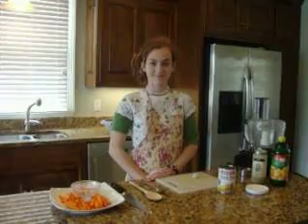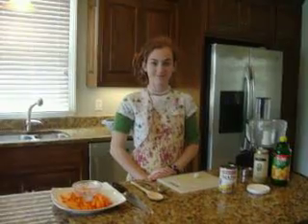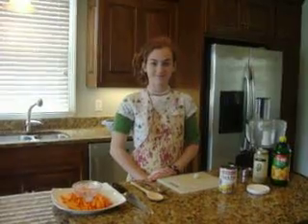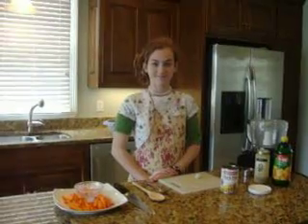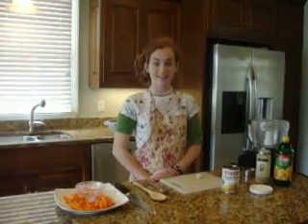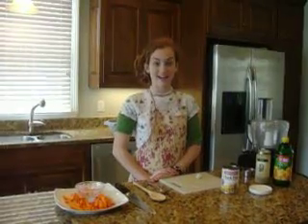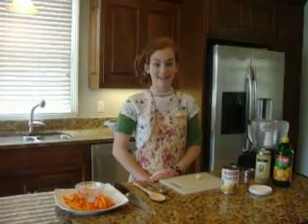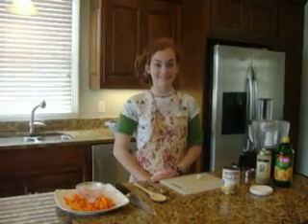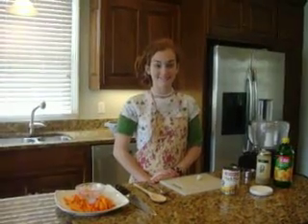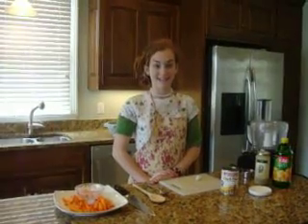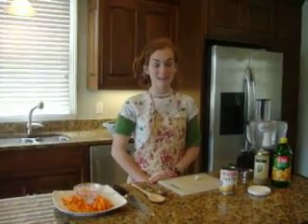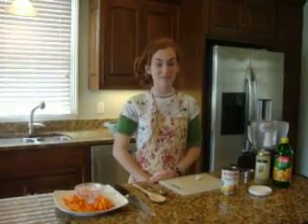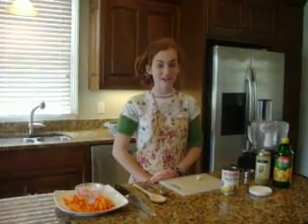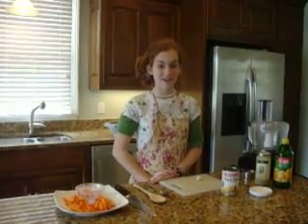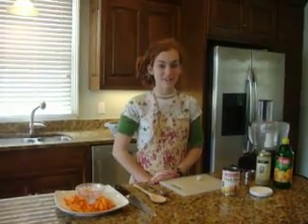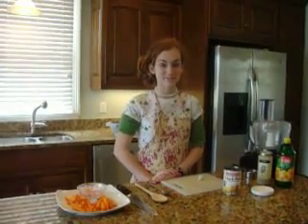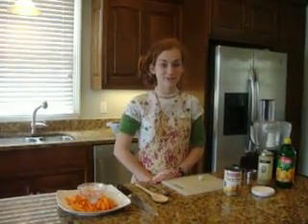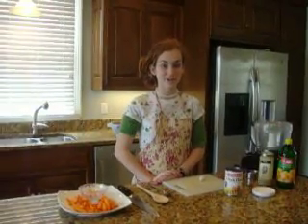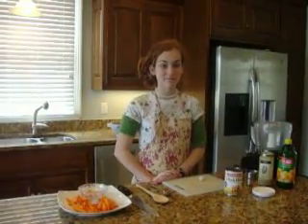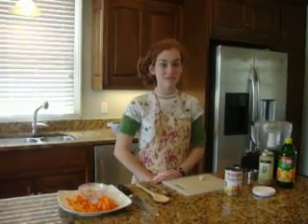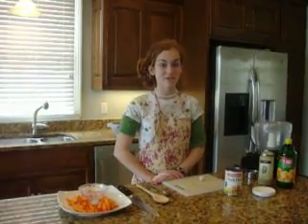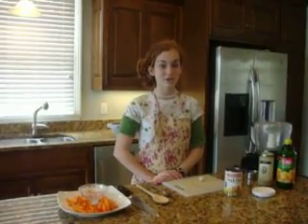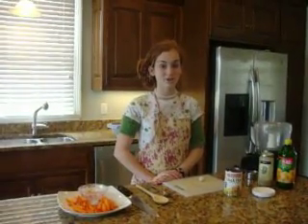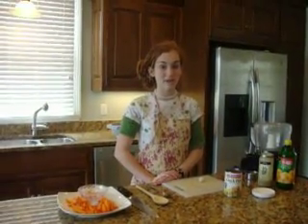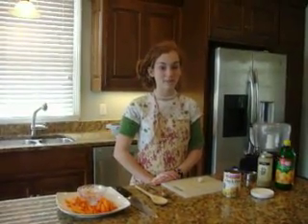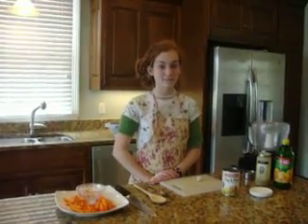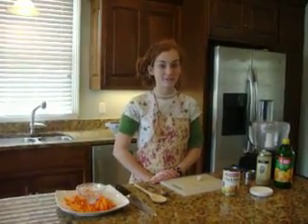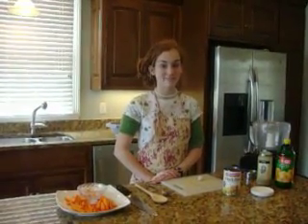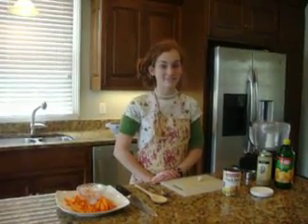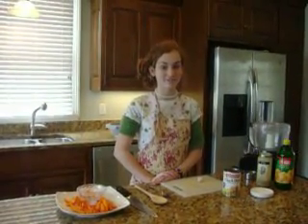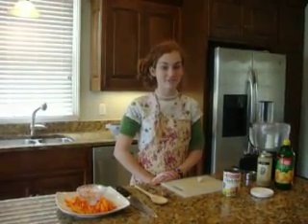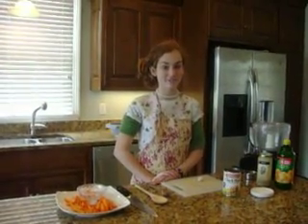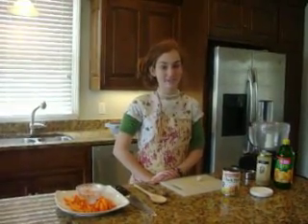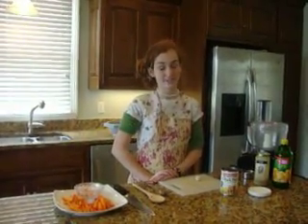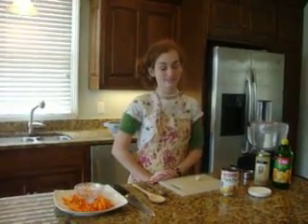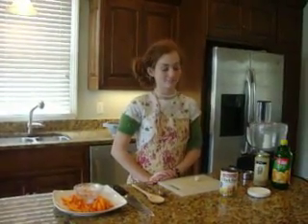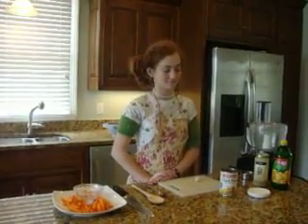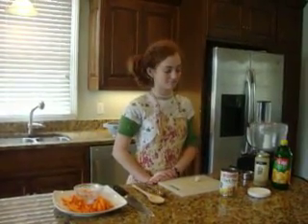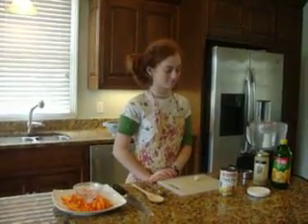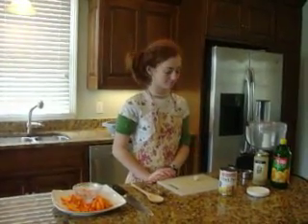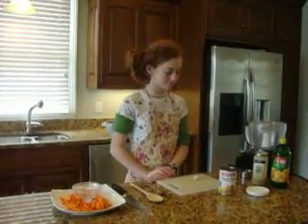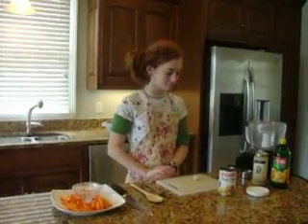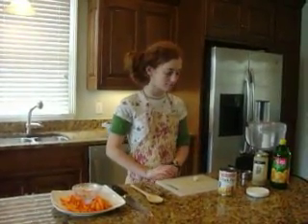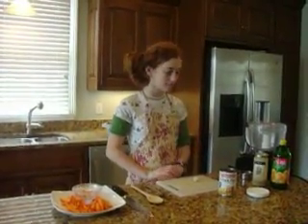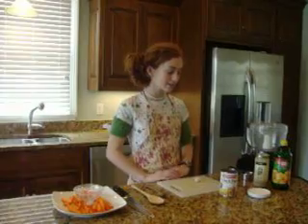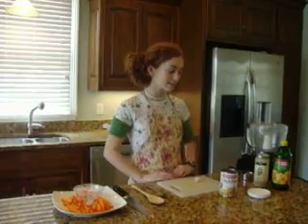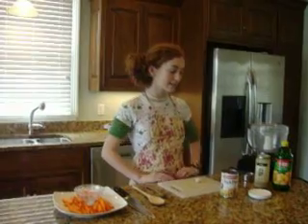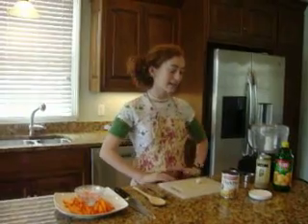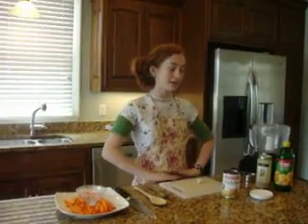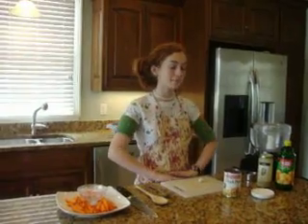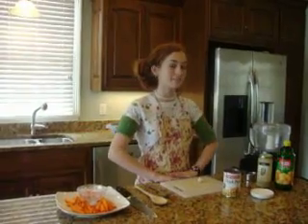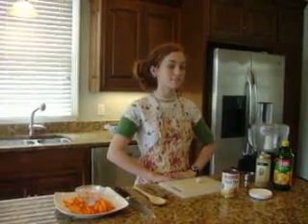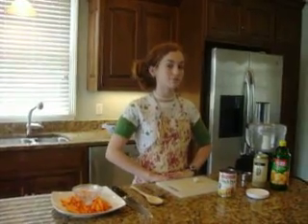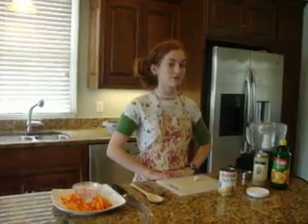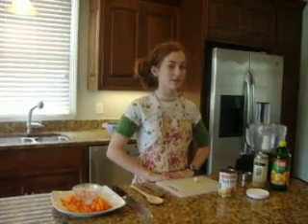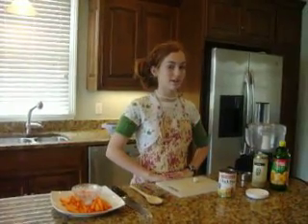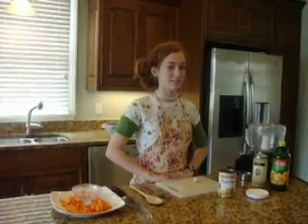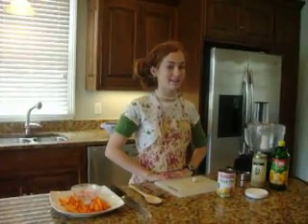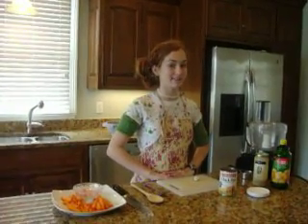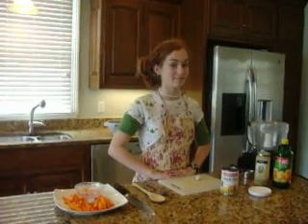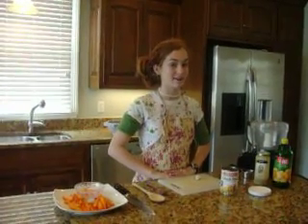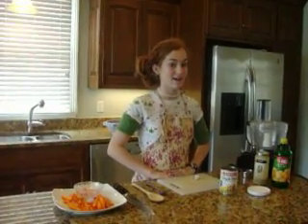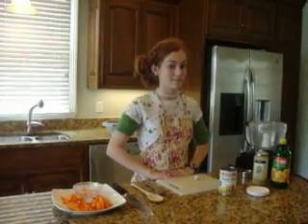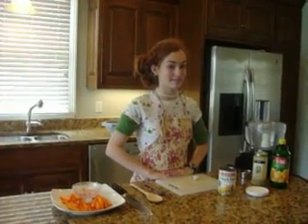Hi, I'm Karis and welcome to the third episode of Sisters Cooking. Today I'm going to be demonstrating how to make lemon hummus.